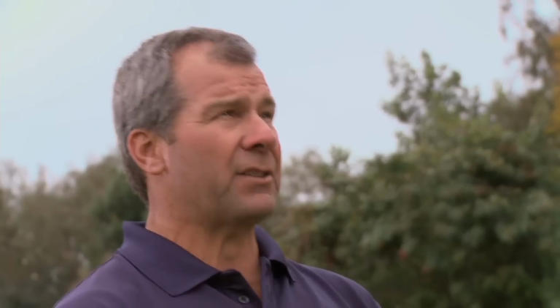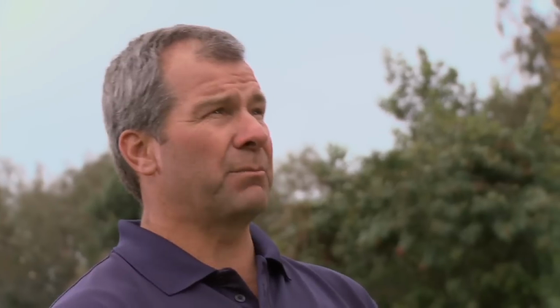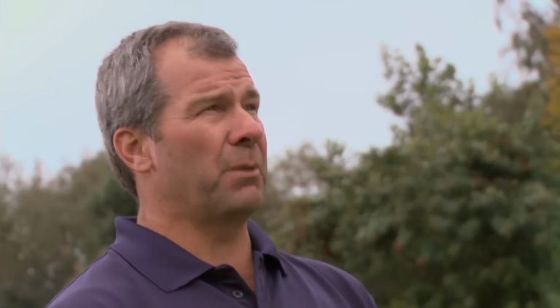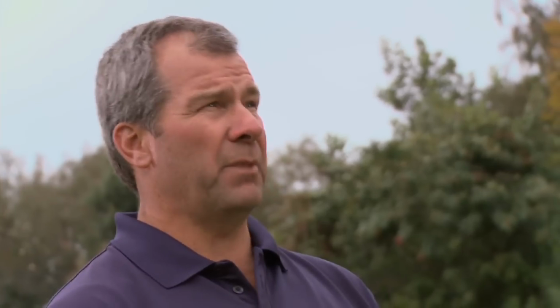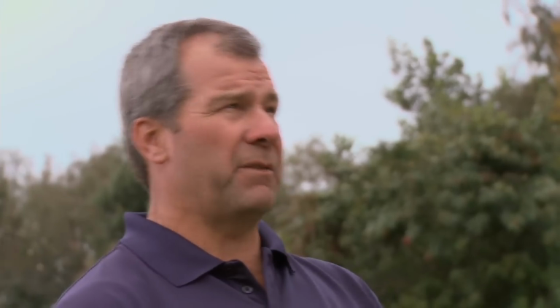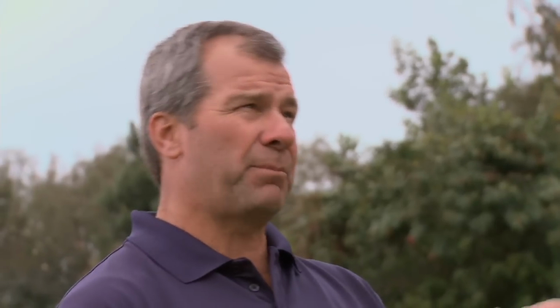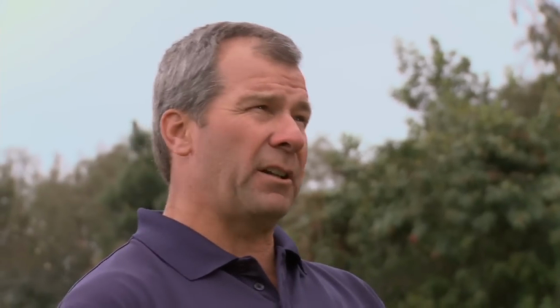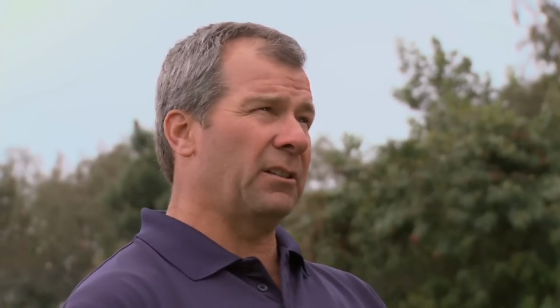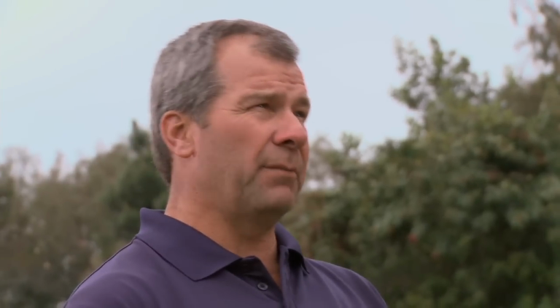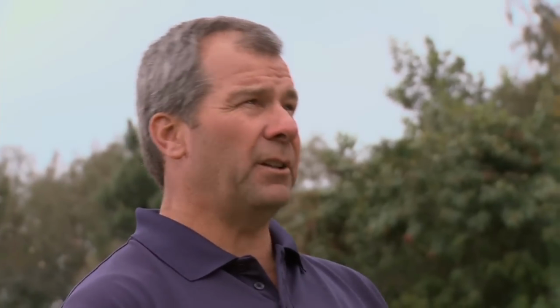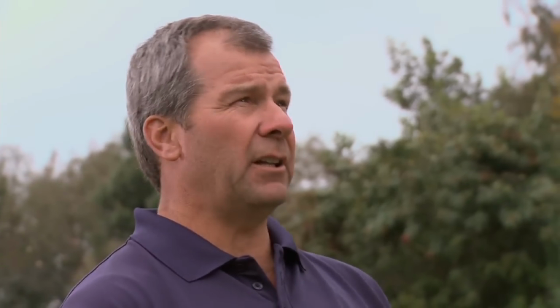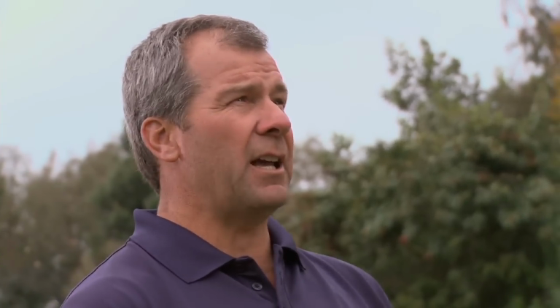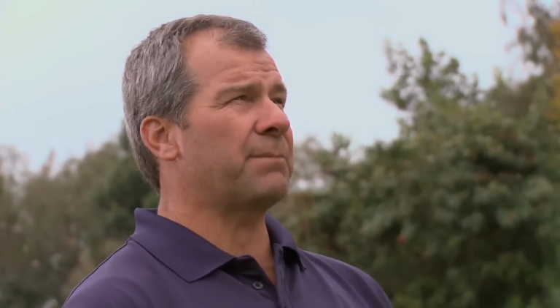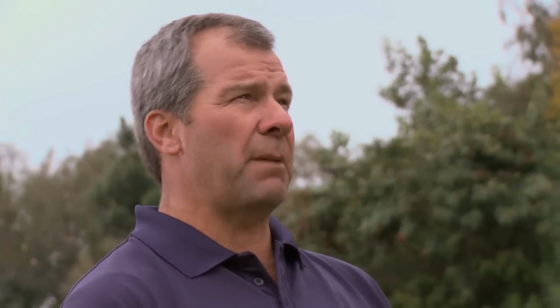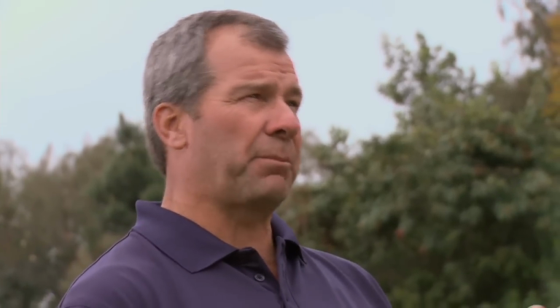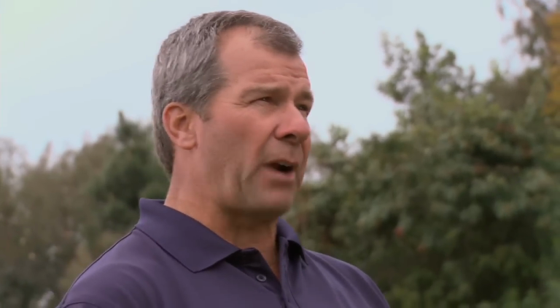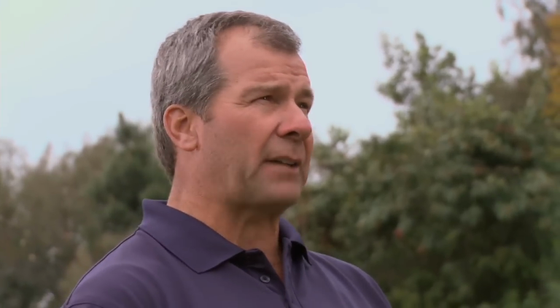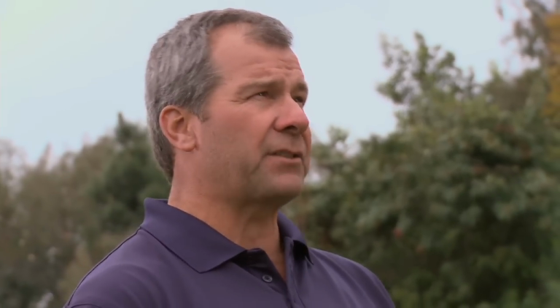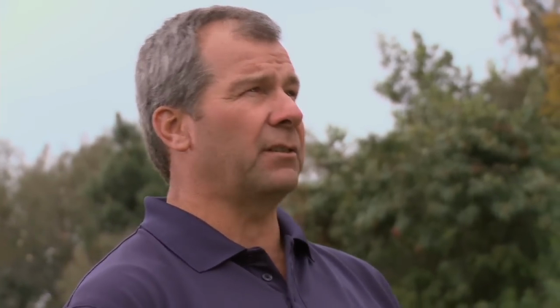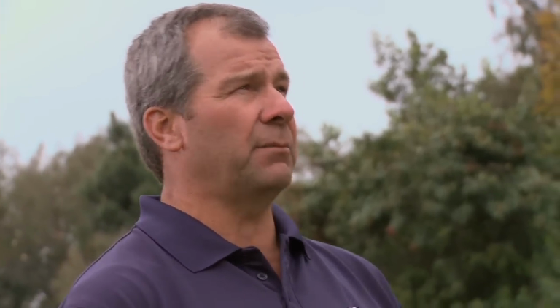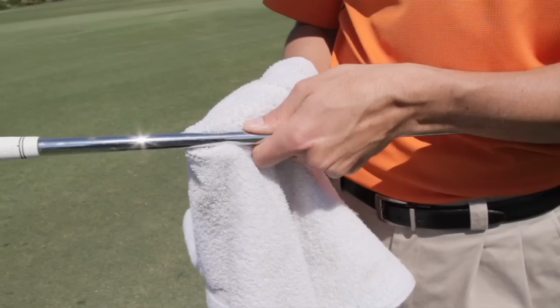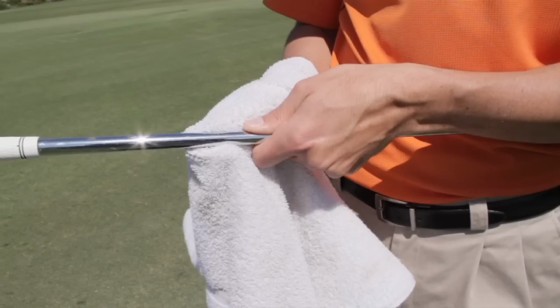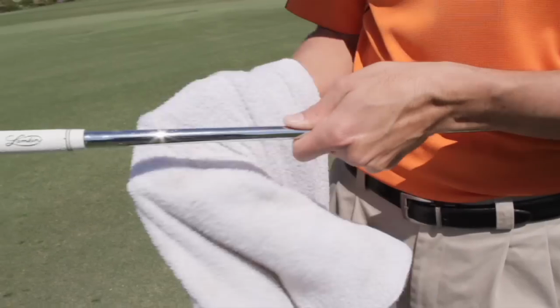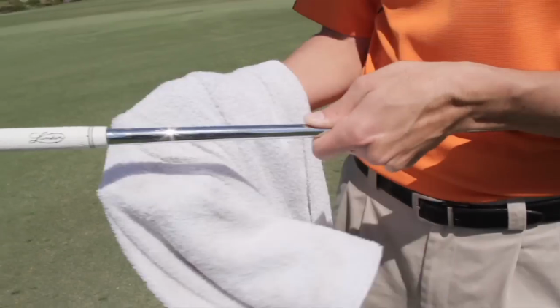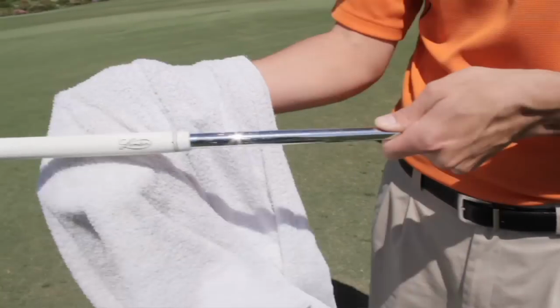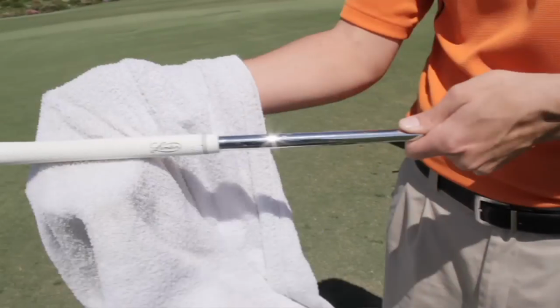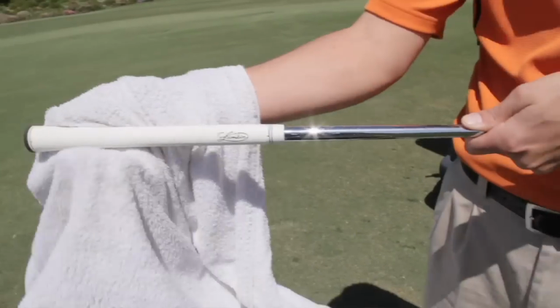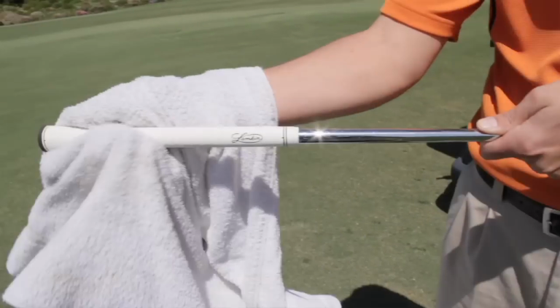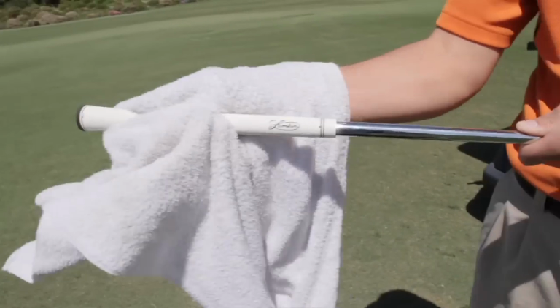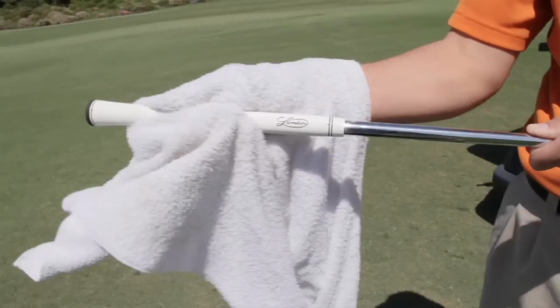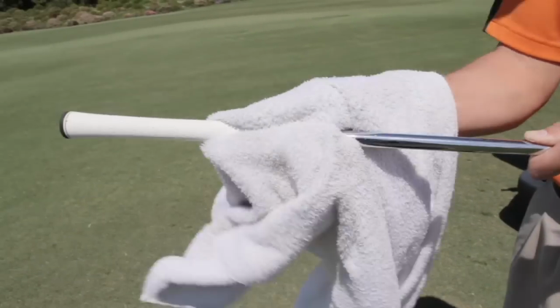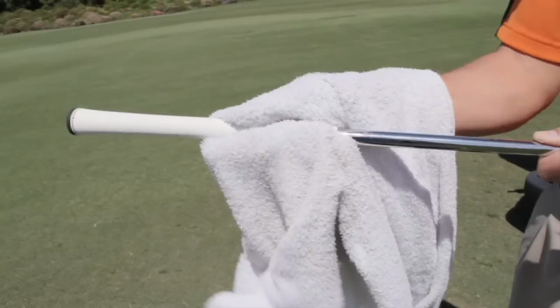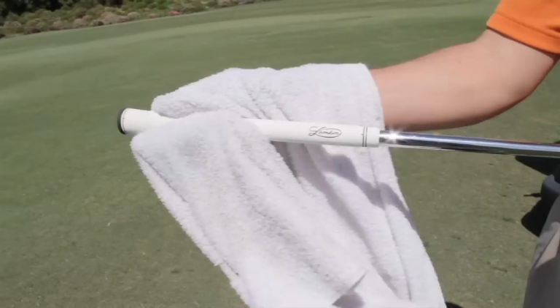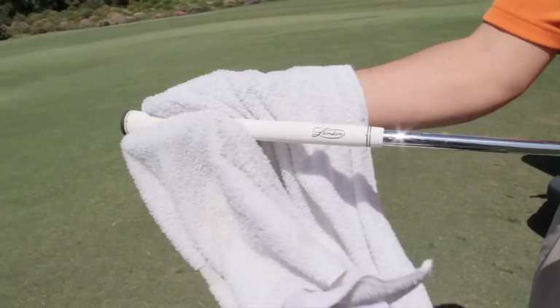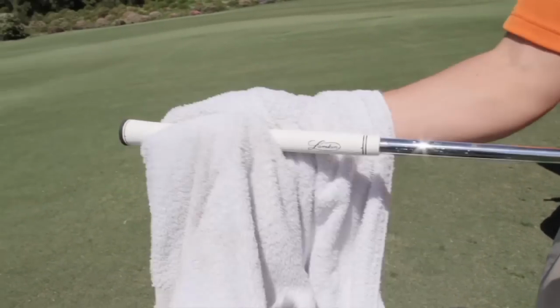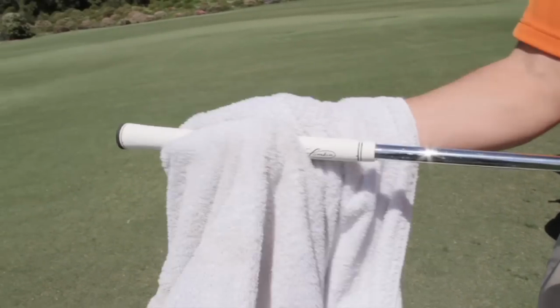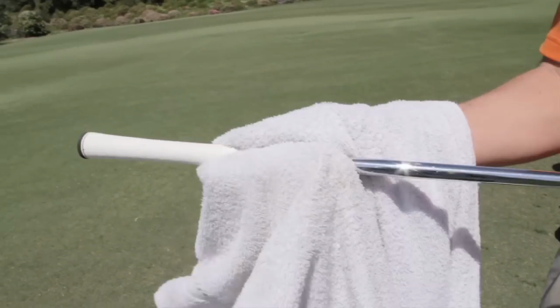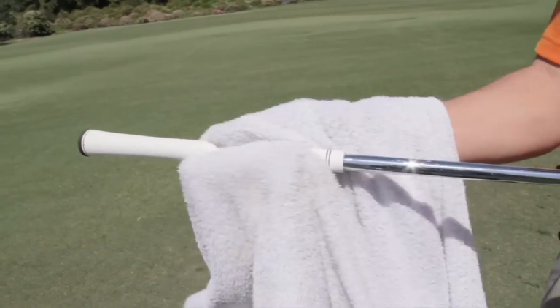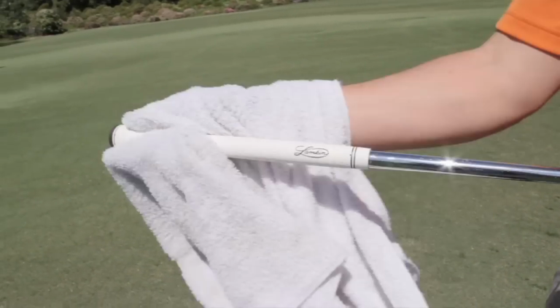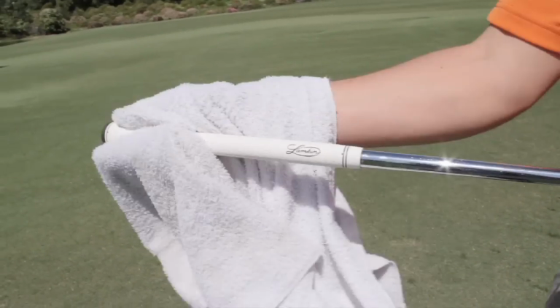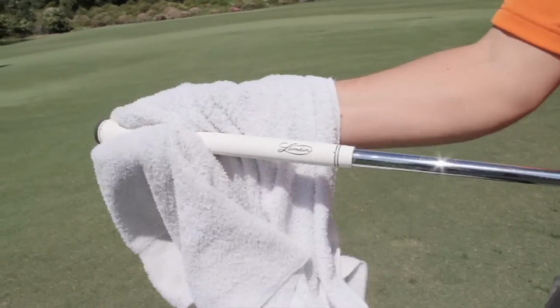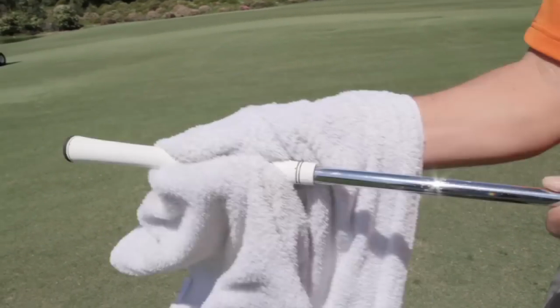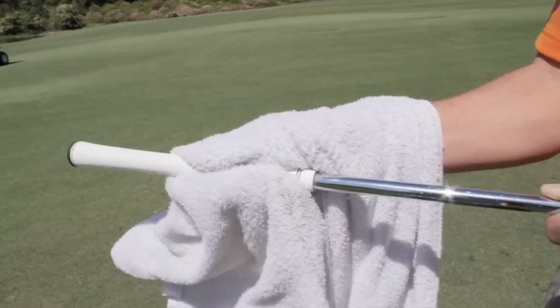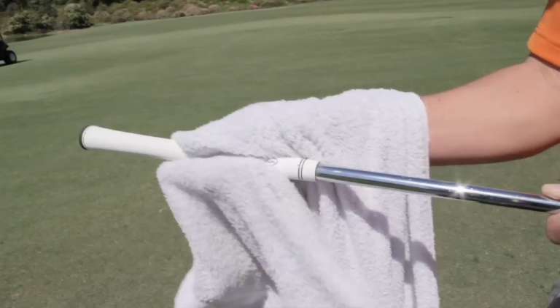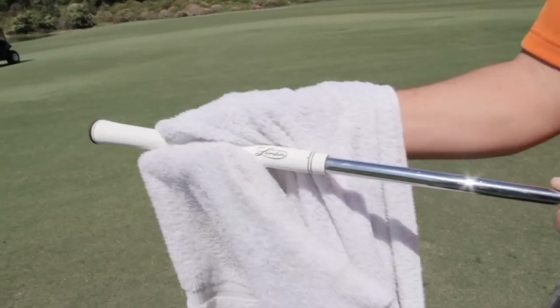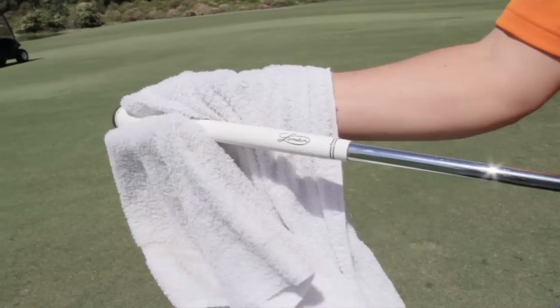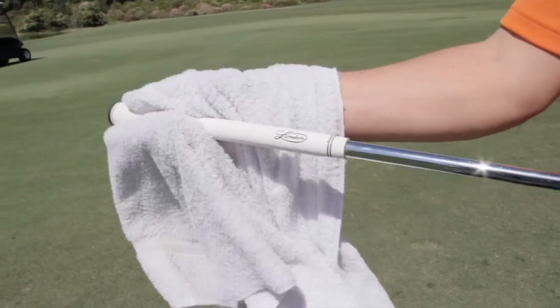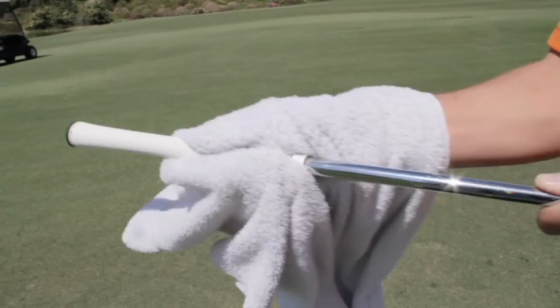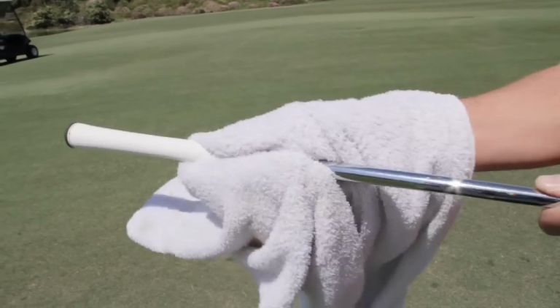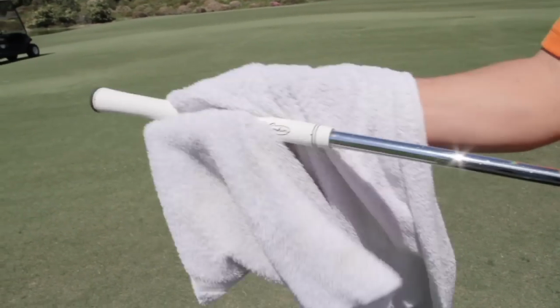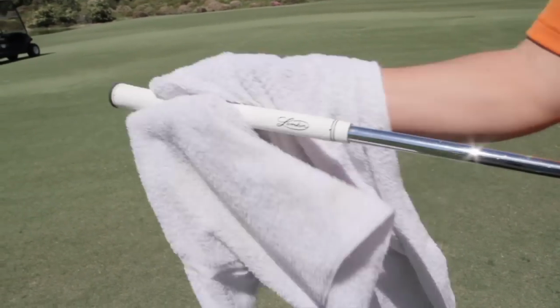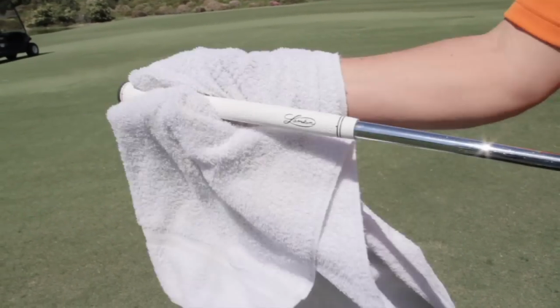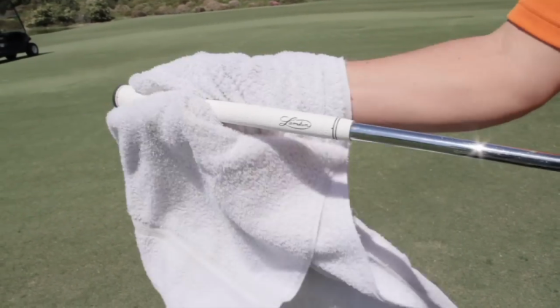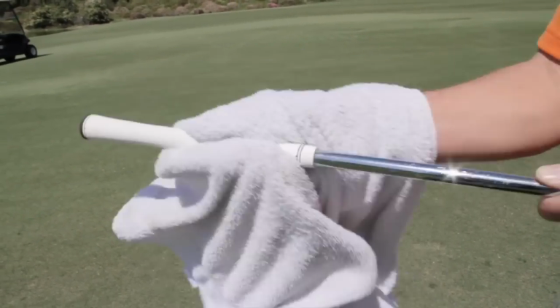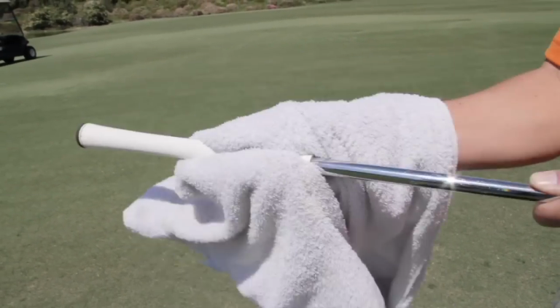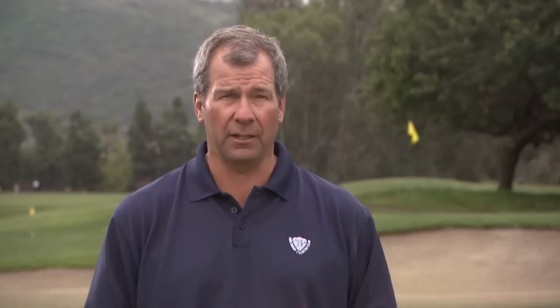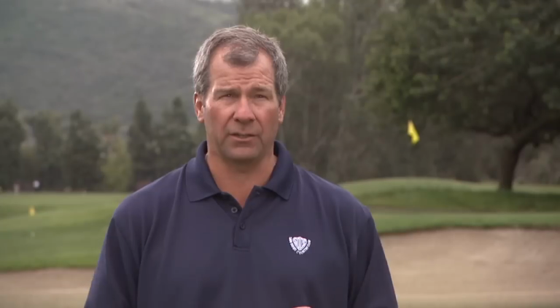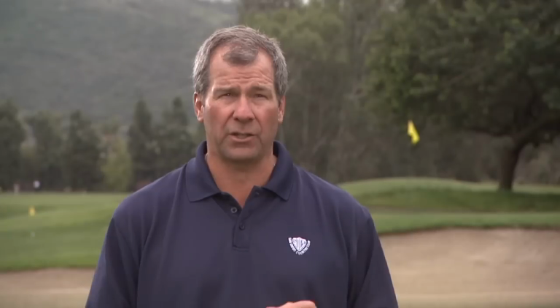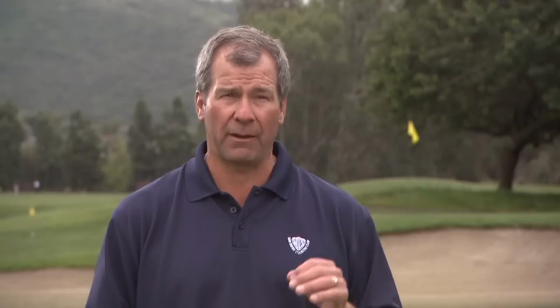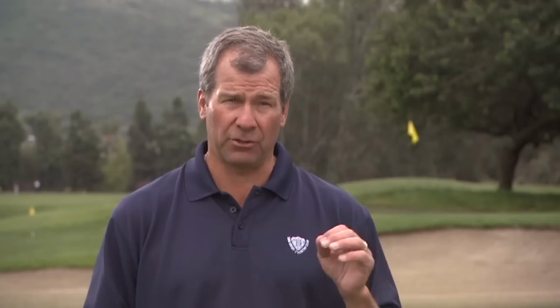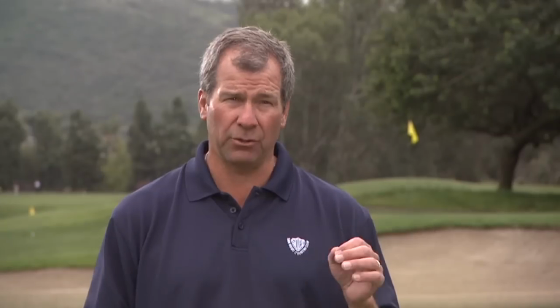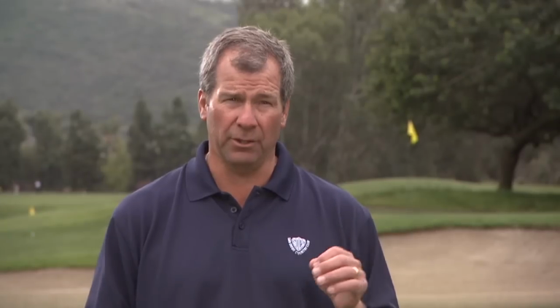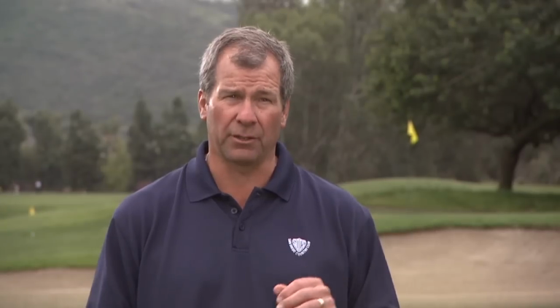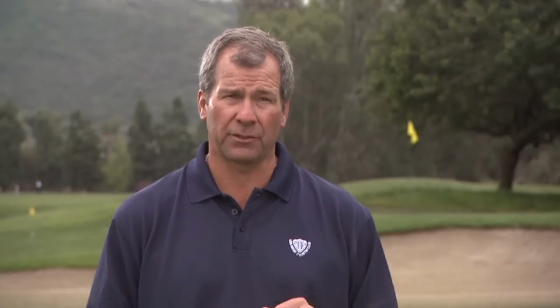If a player is playing a little bit less and practicing a little bit less, the maximum I would suggest going without changing your grips is every two years.